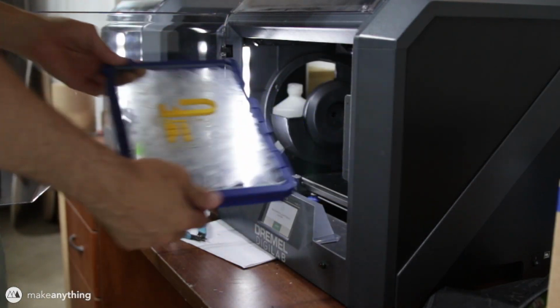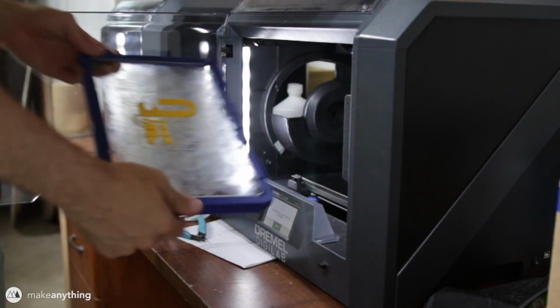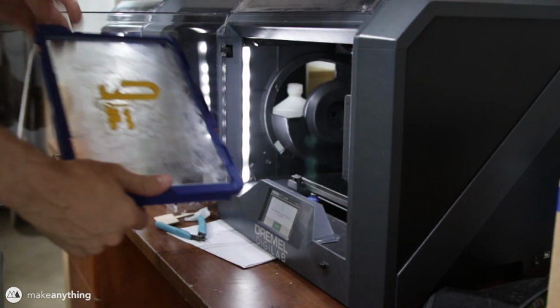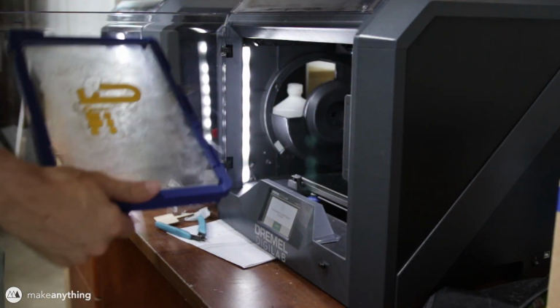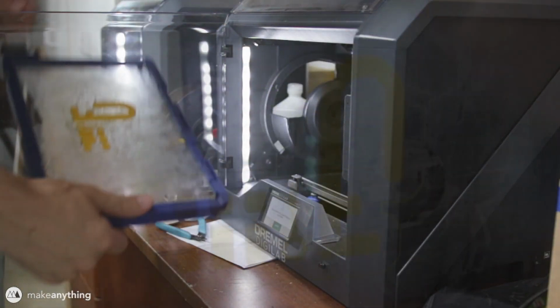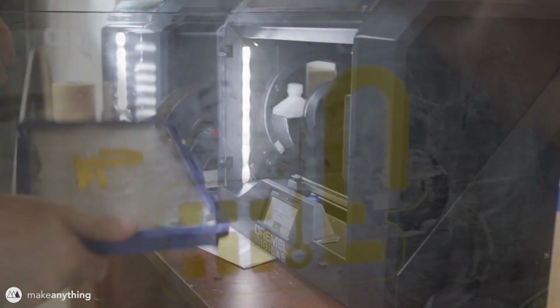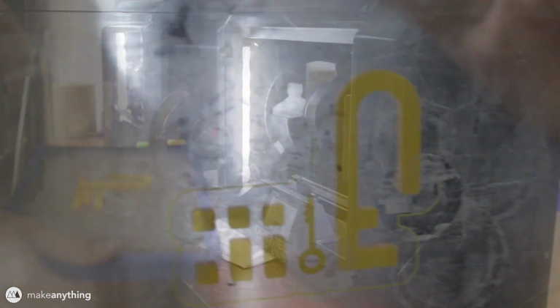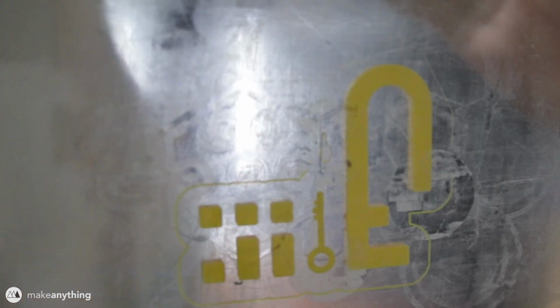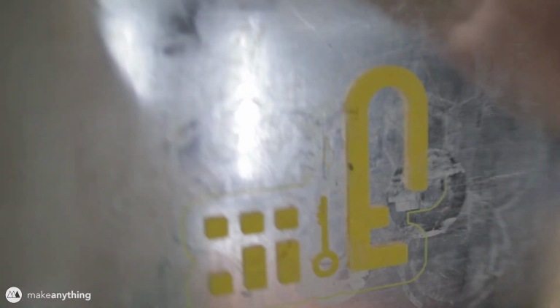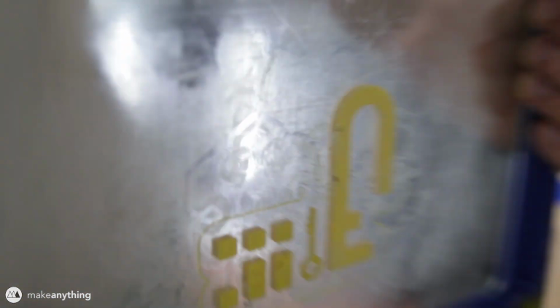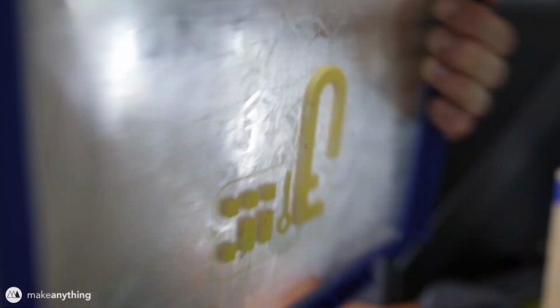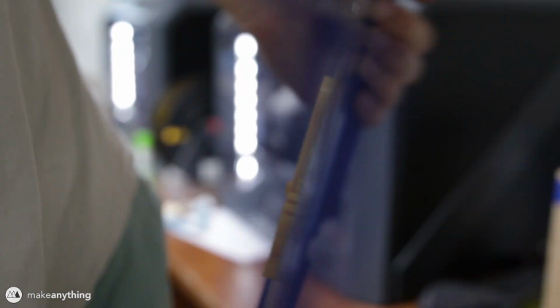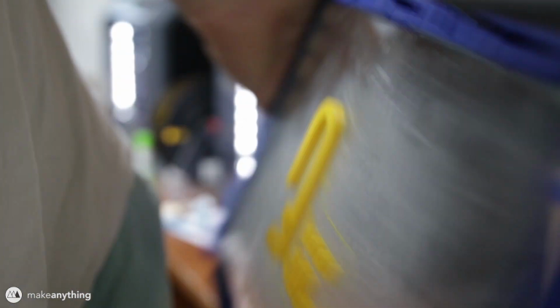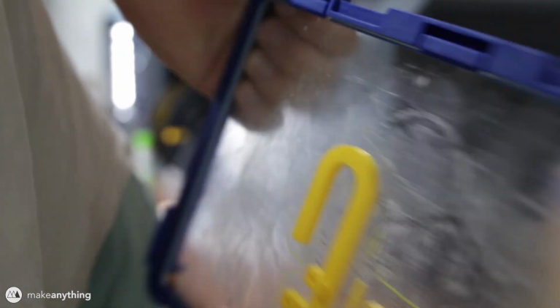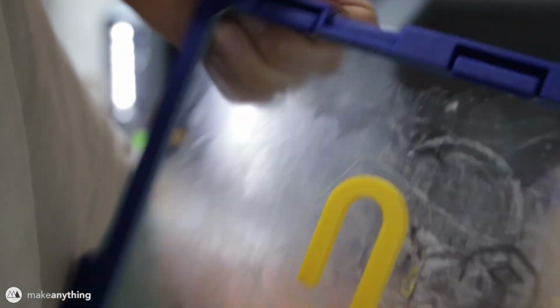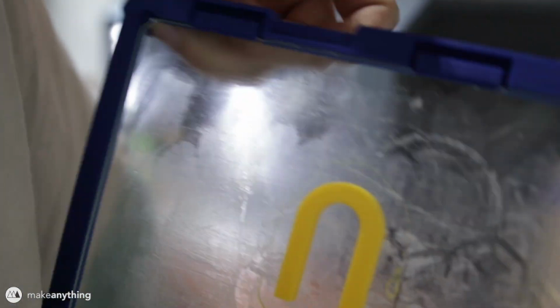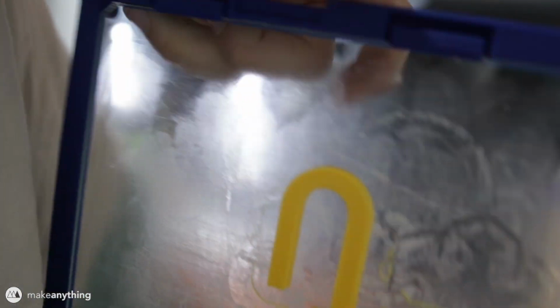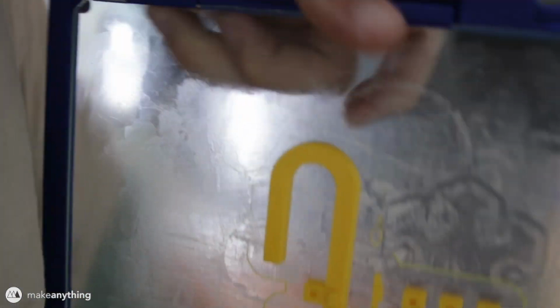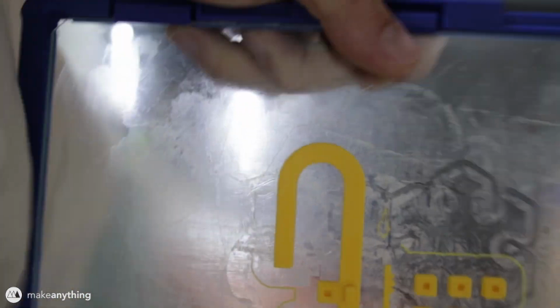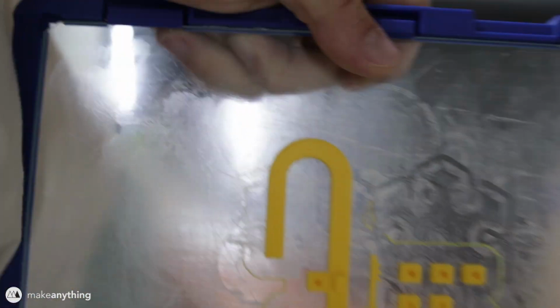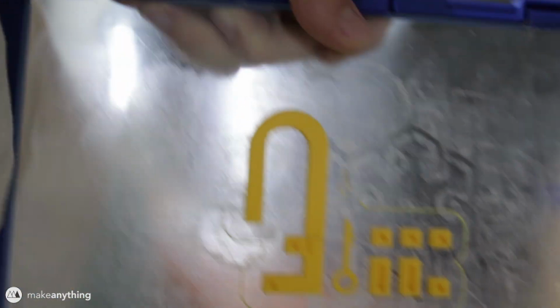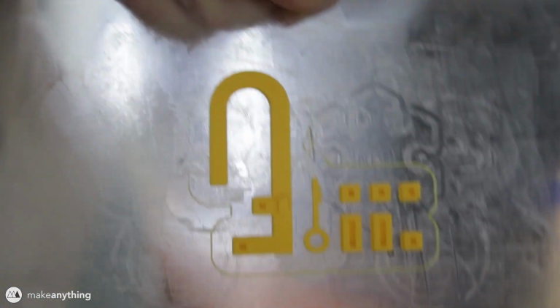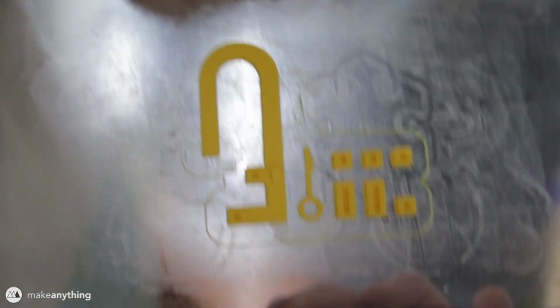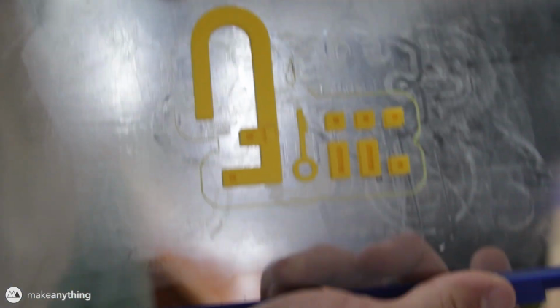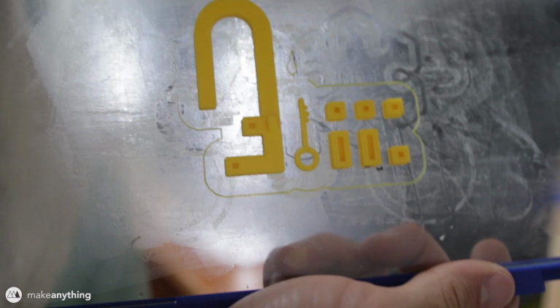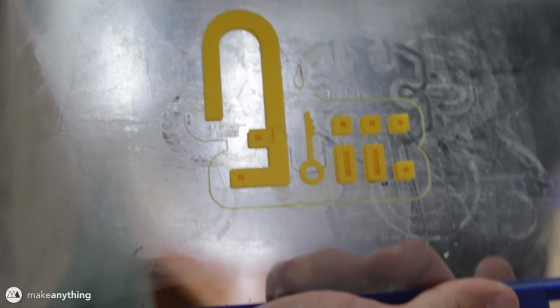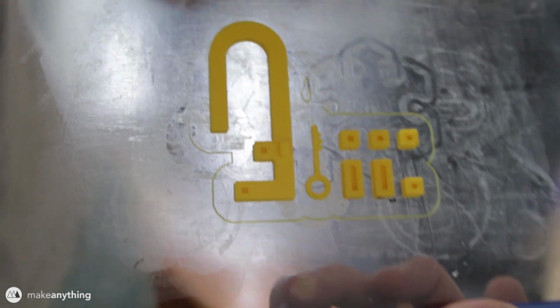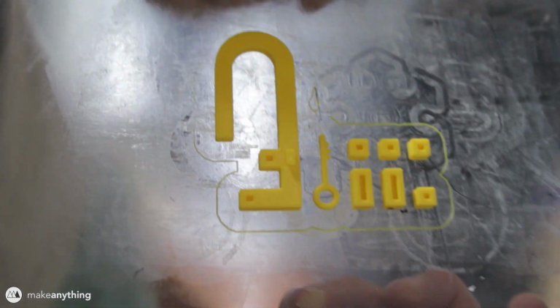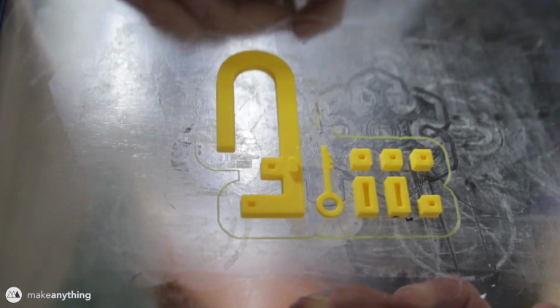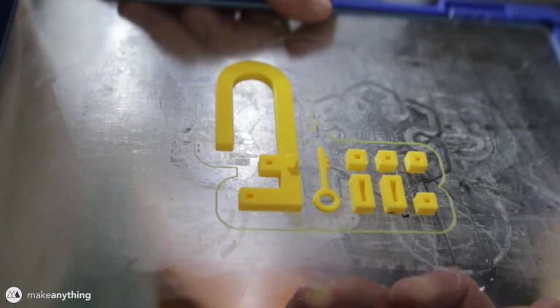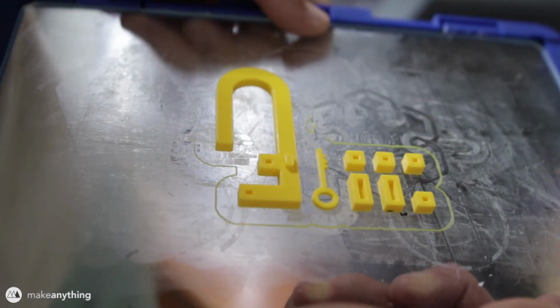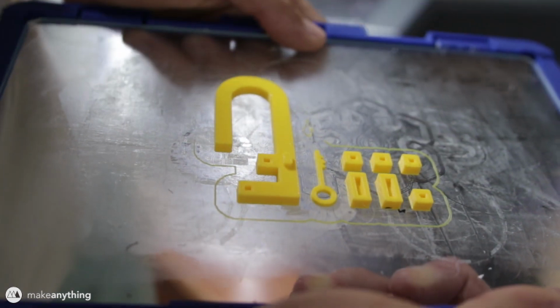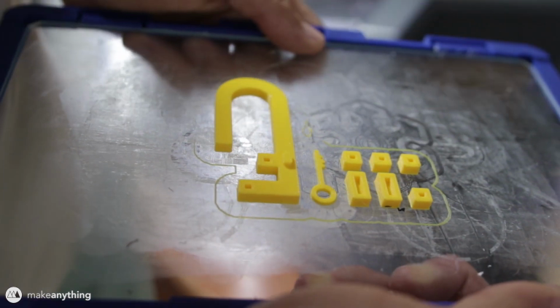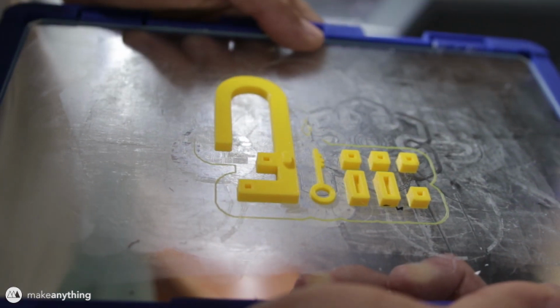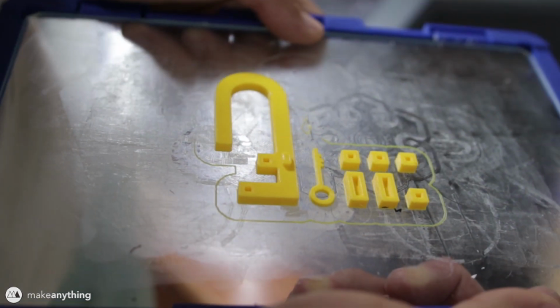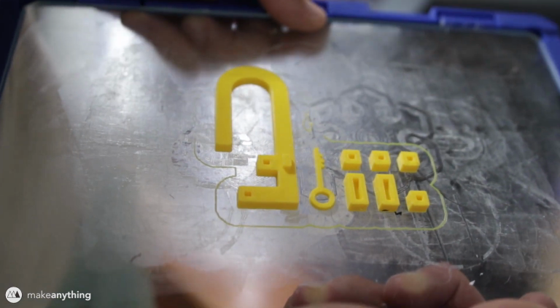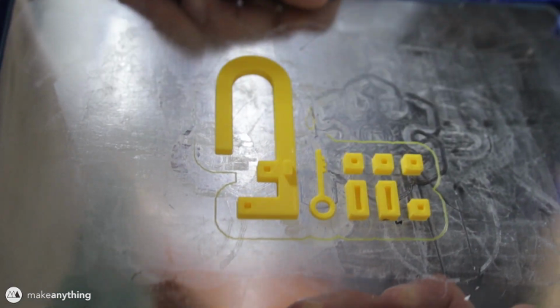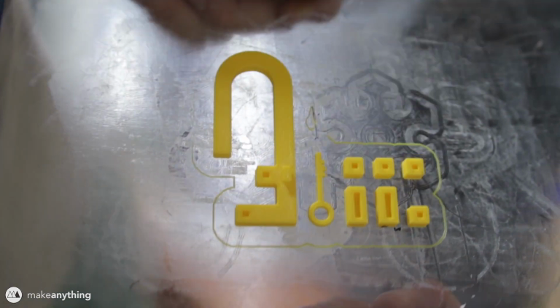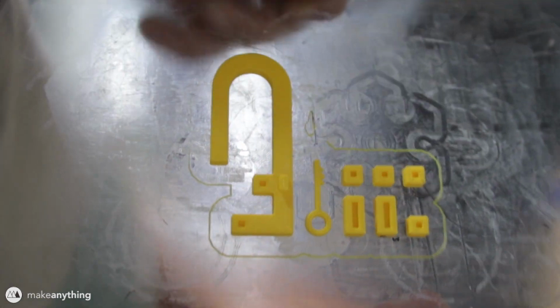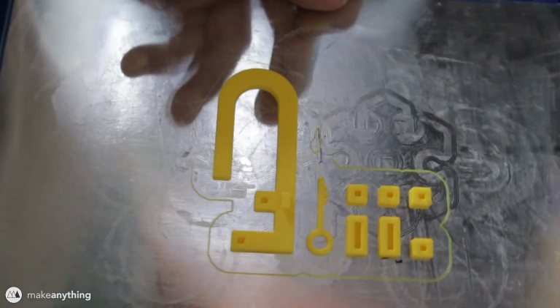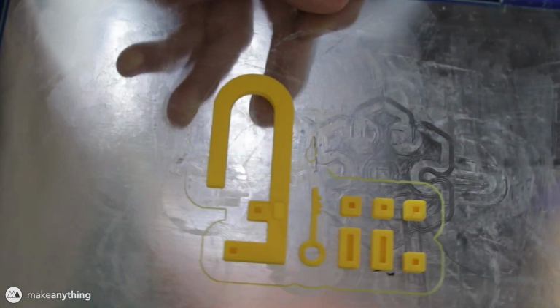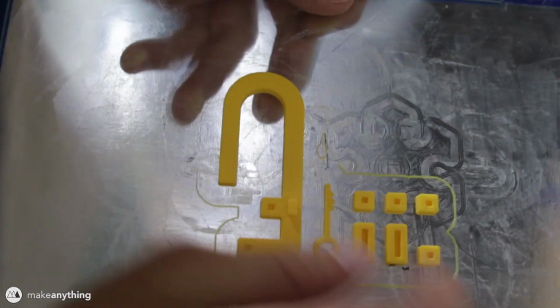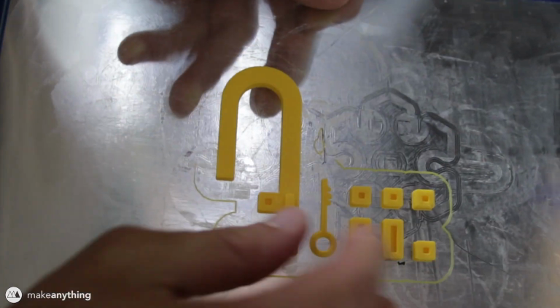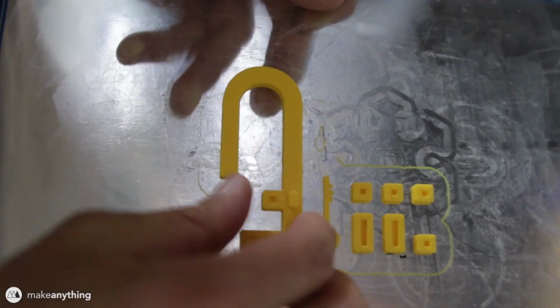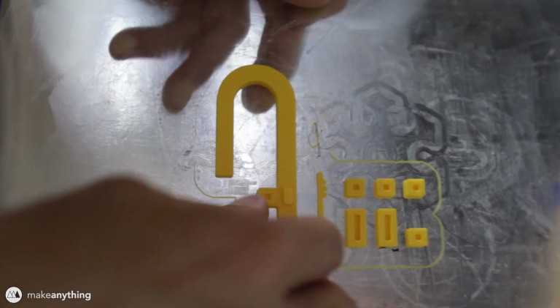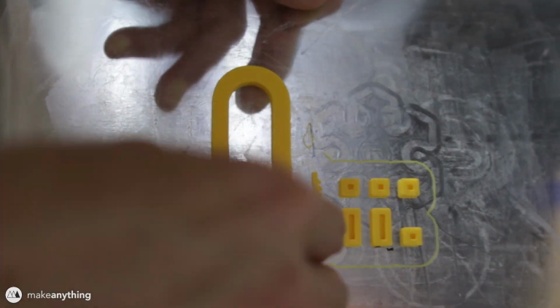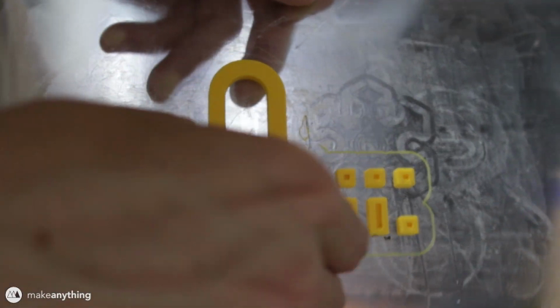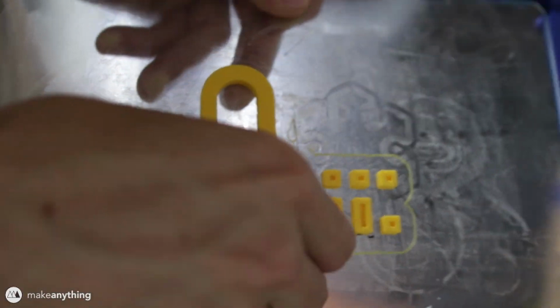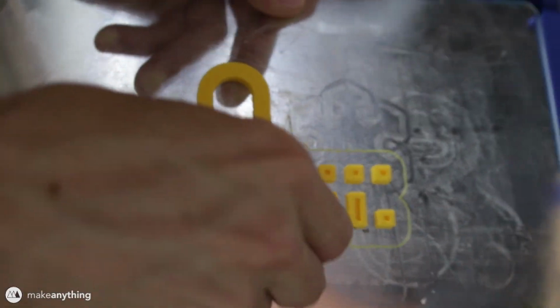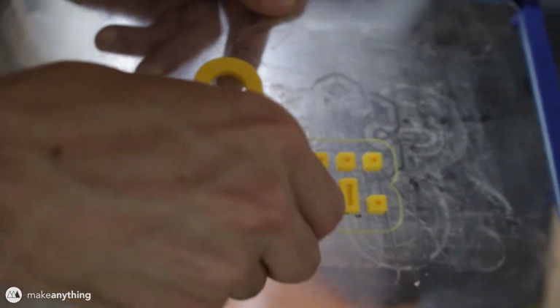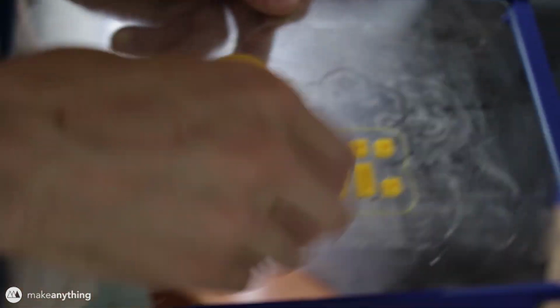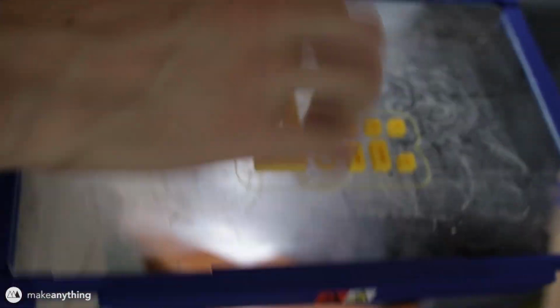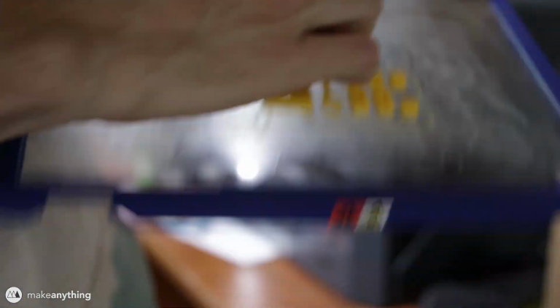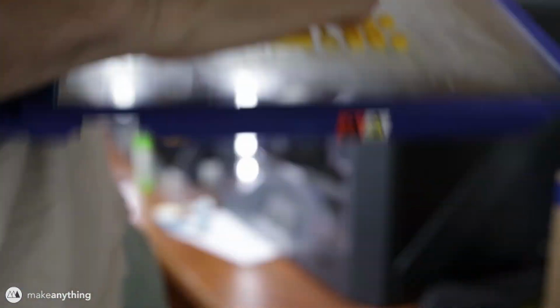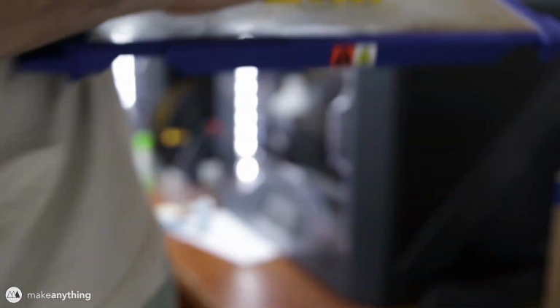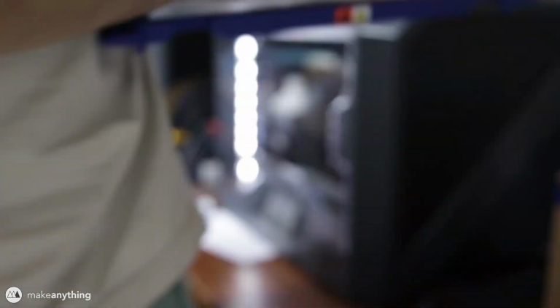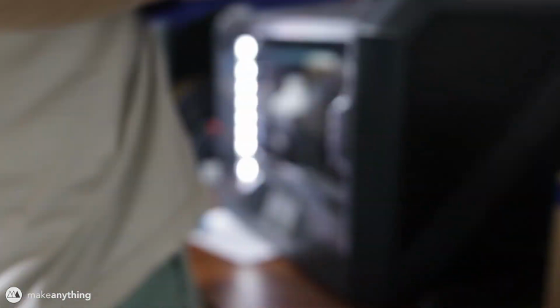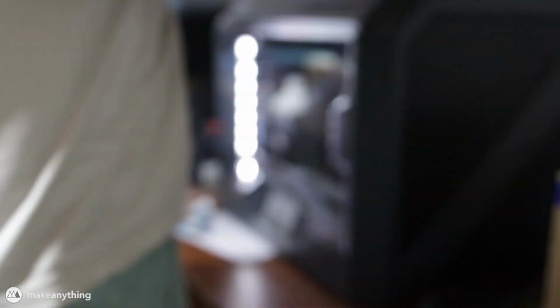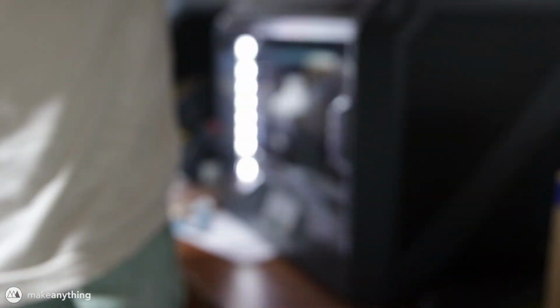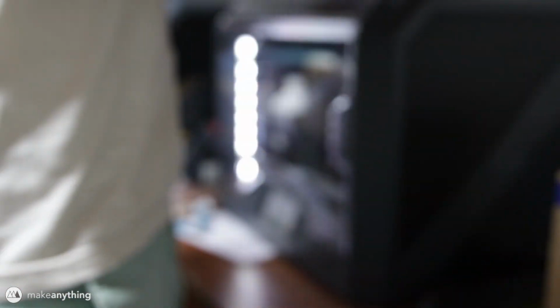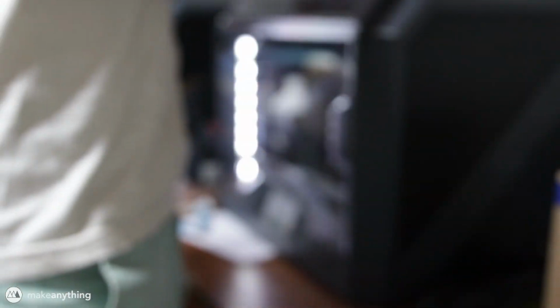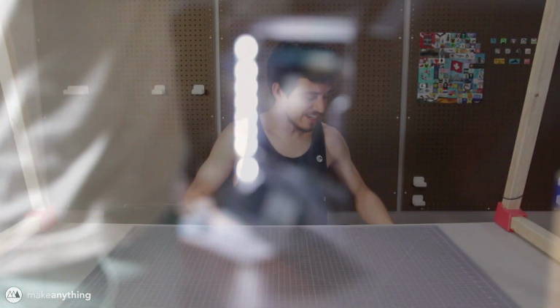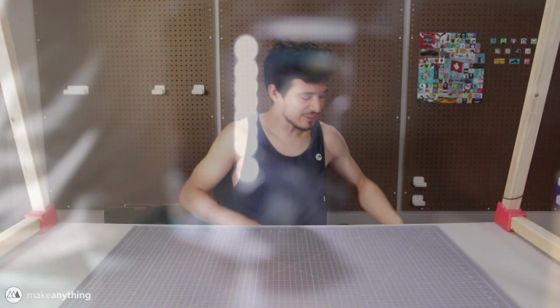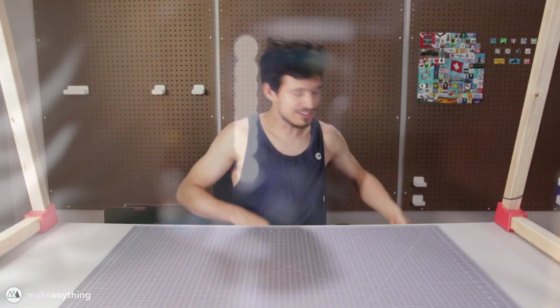This lock puzzle was printed on the Dremel 3D45 printer, which is the prize for this competition, and it printed really great. It's really handy to have that removable glass build plate, and the yellow Pro PLA from MatterHackers printed really well on the Dremel printer.